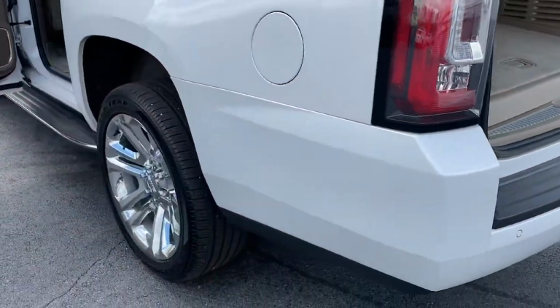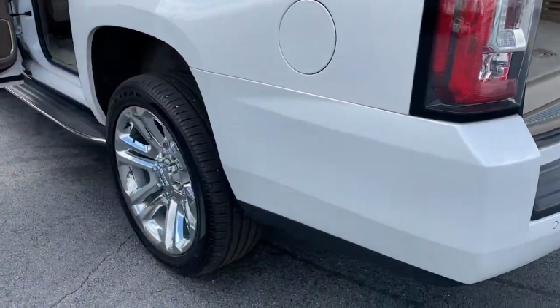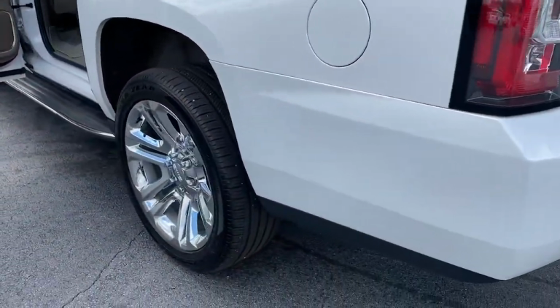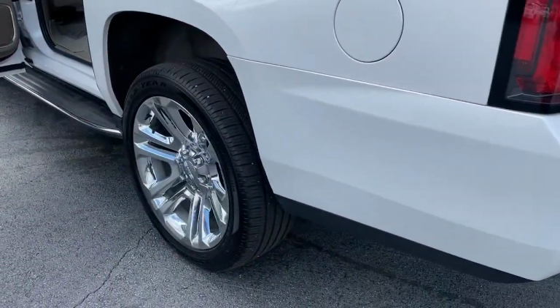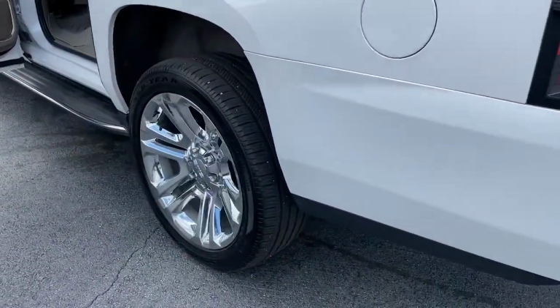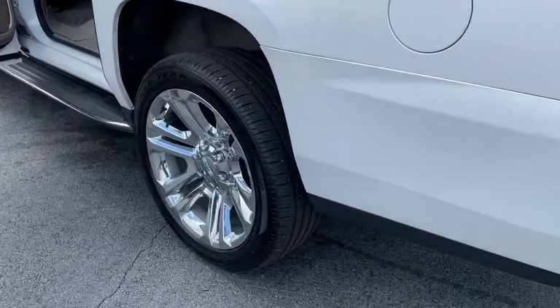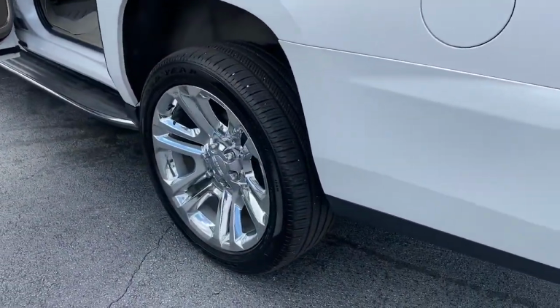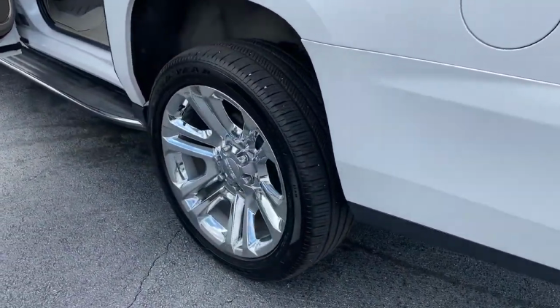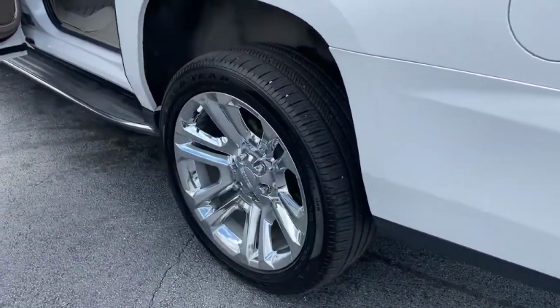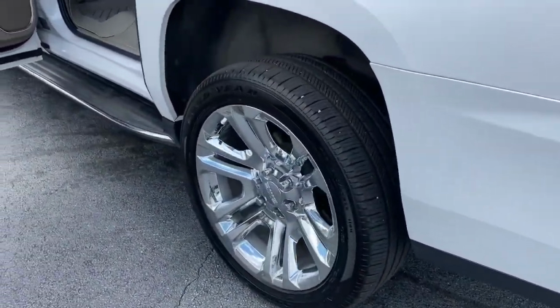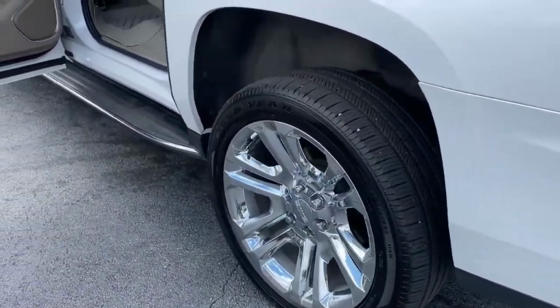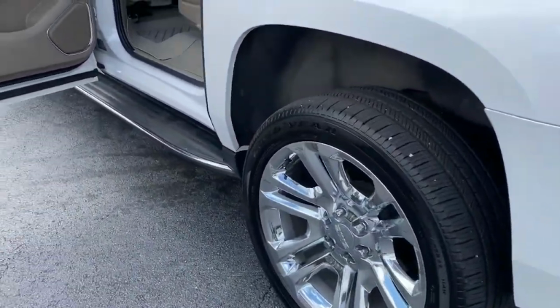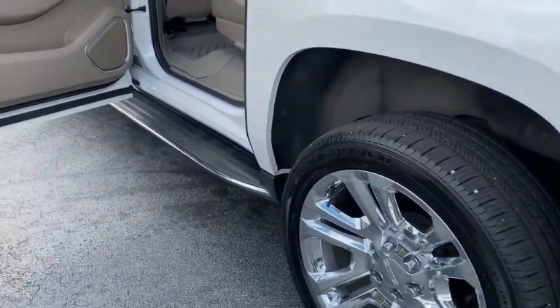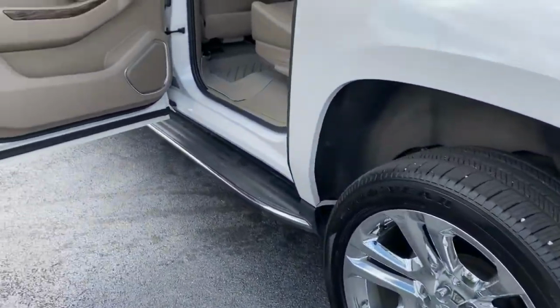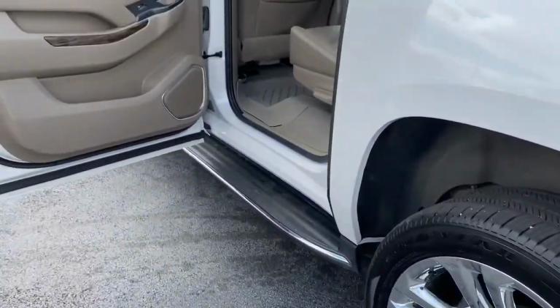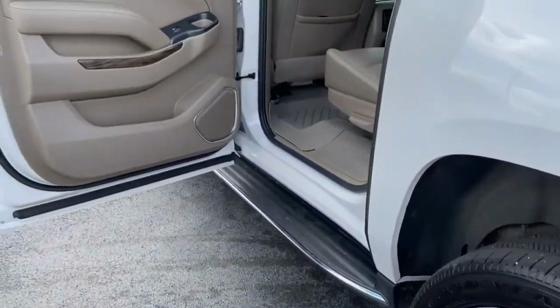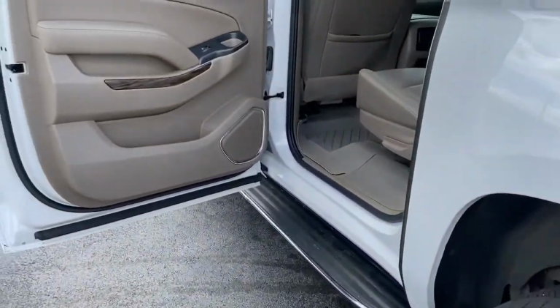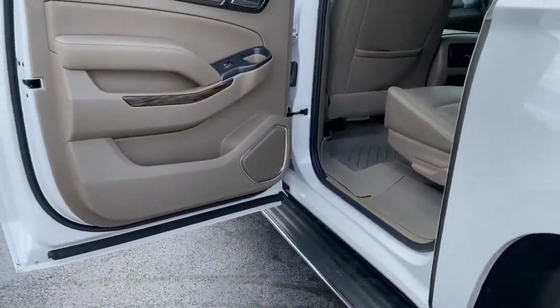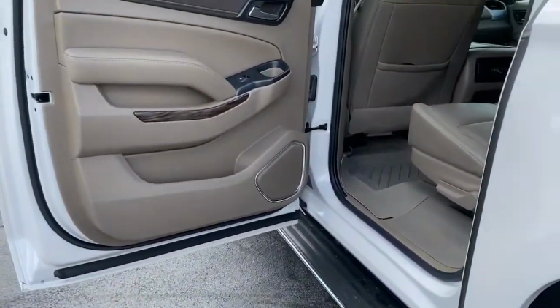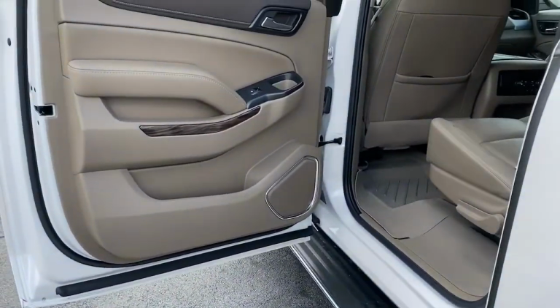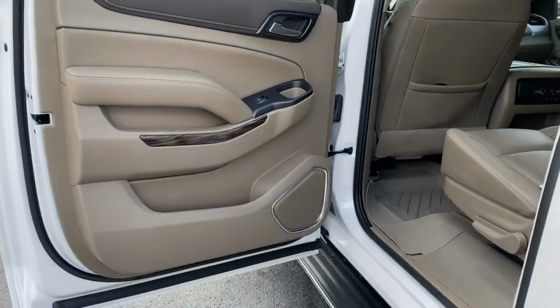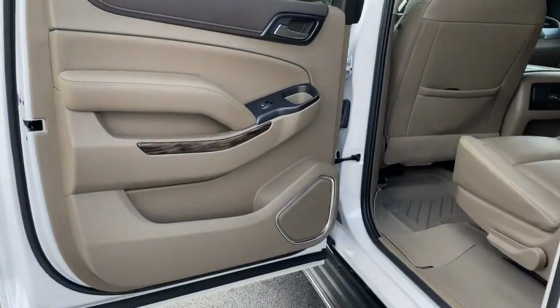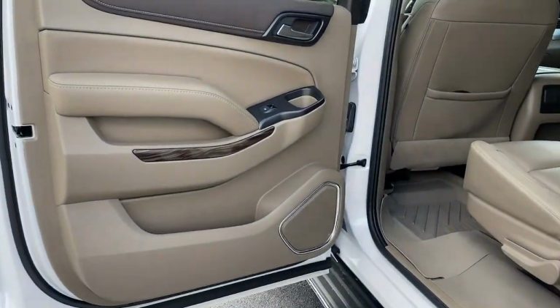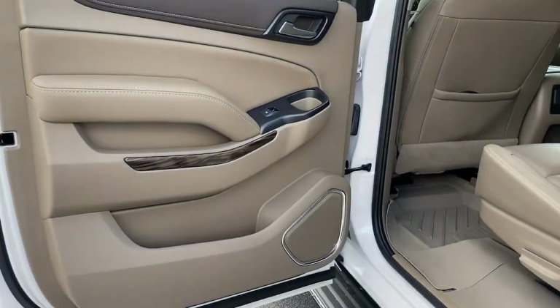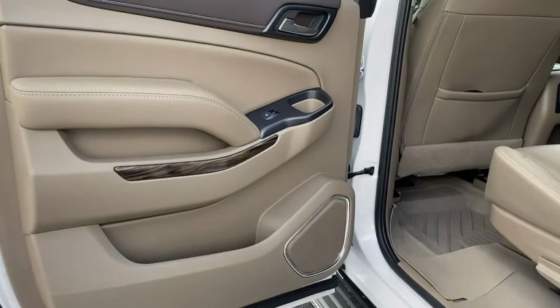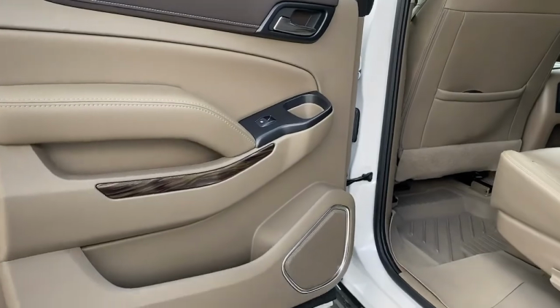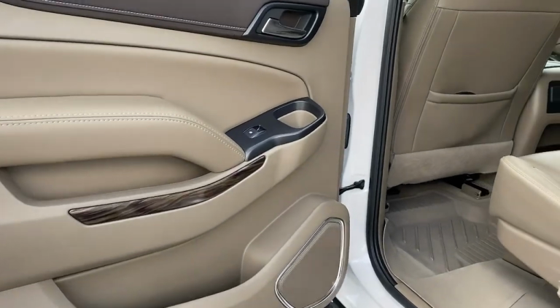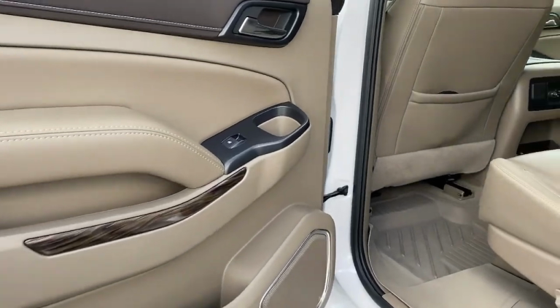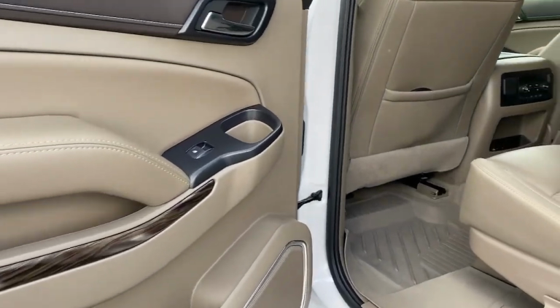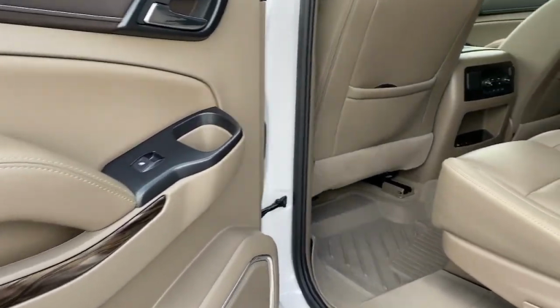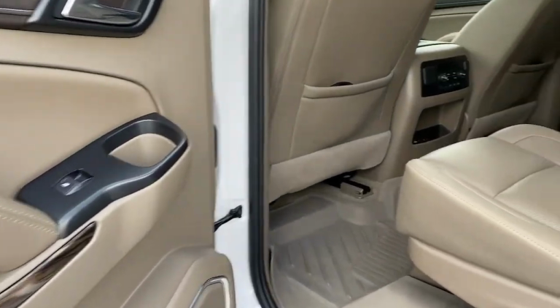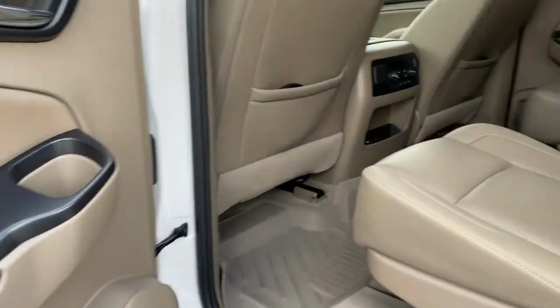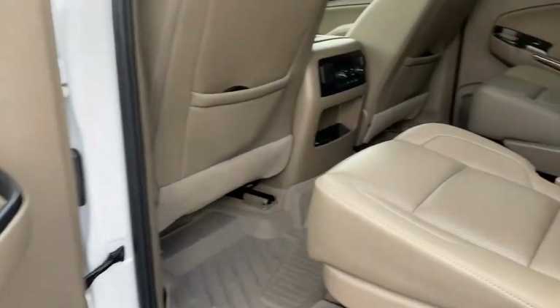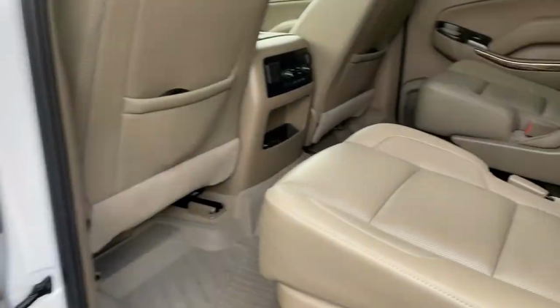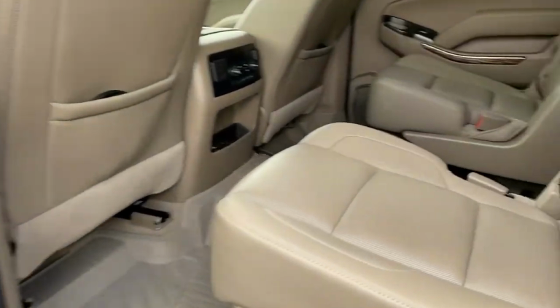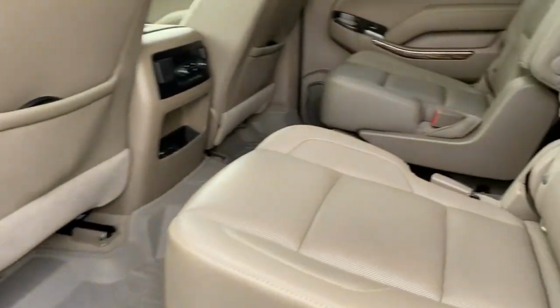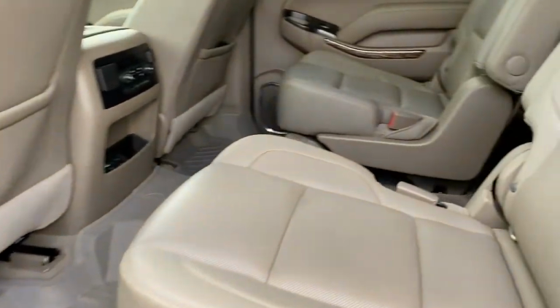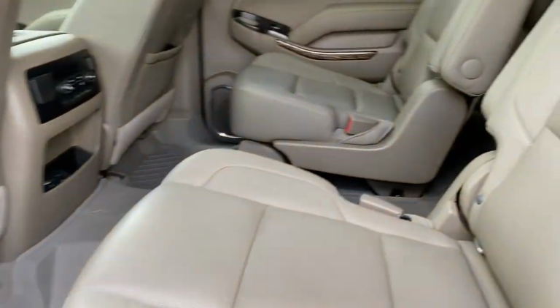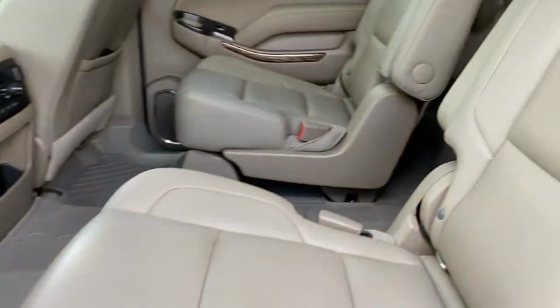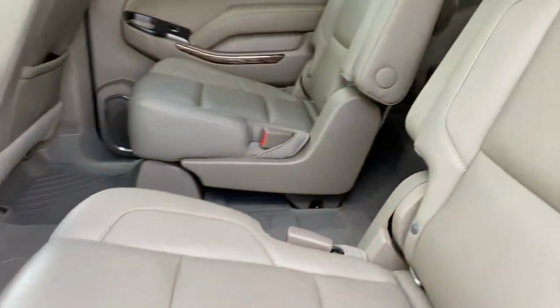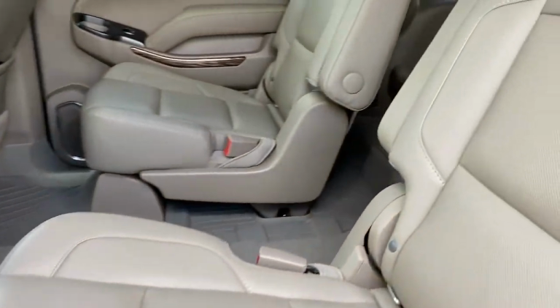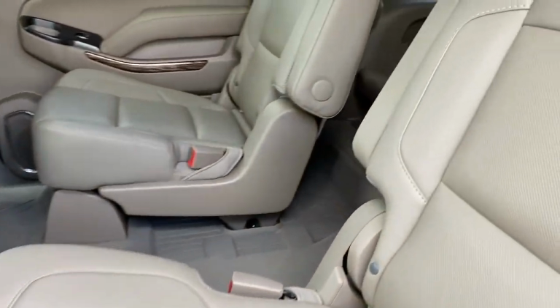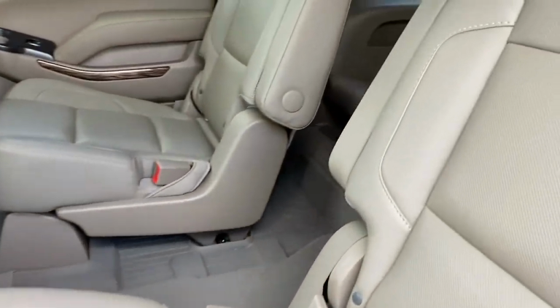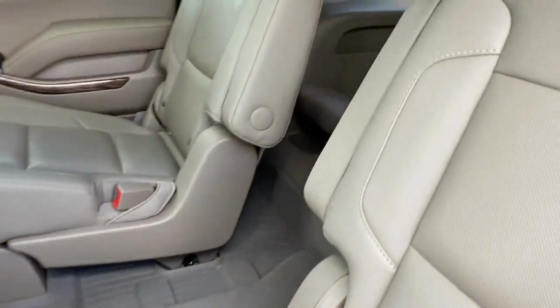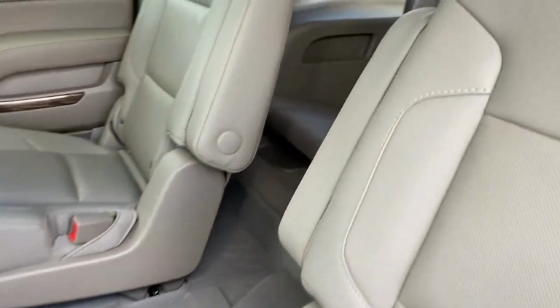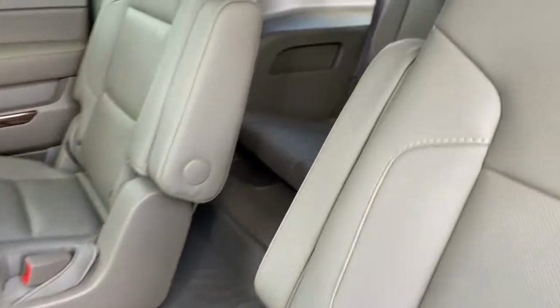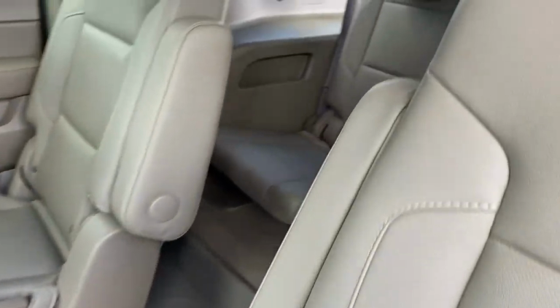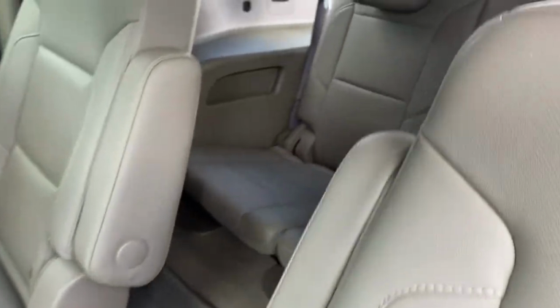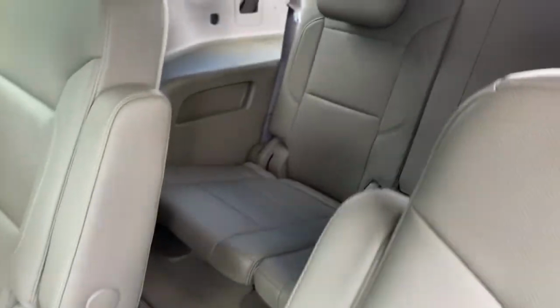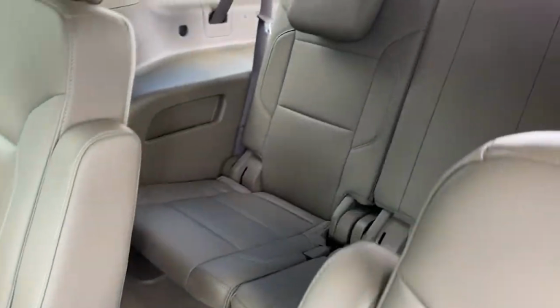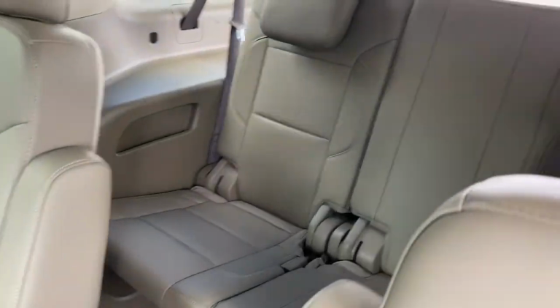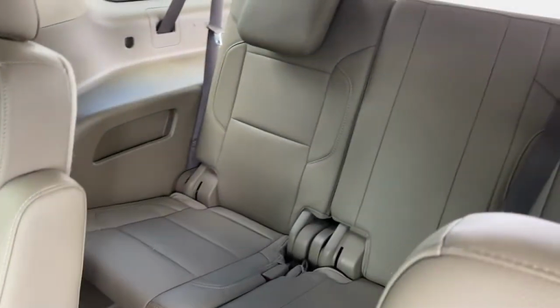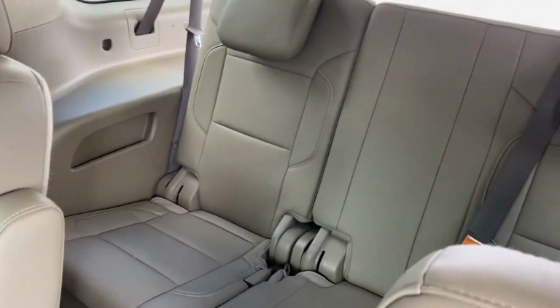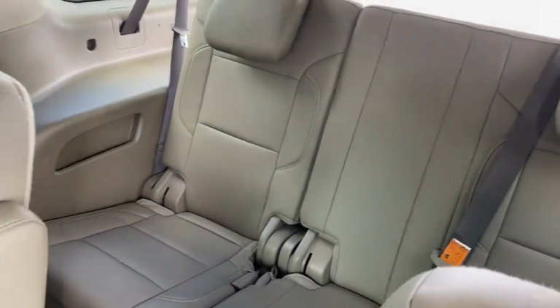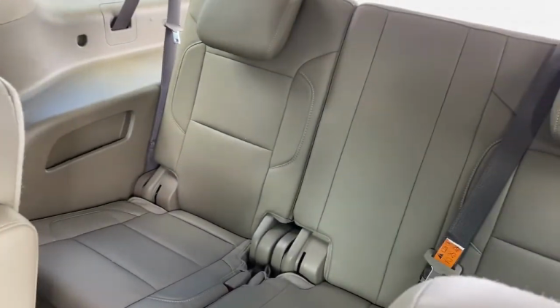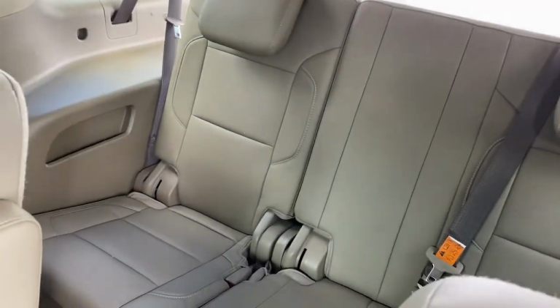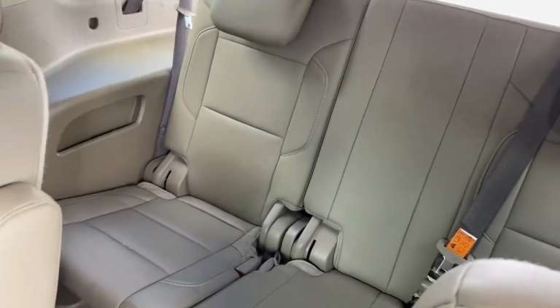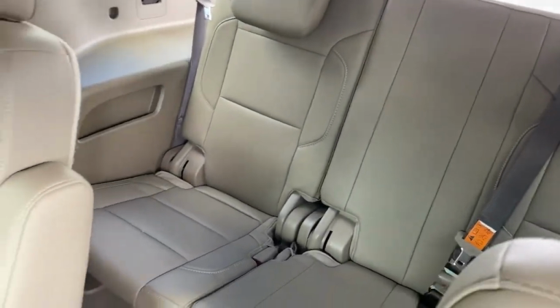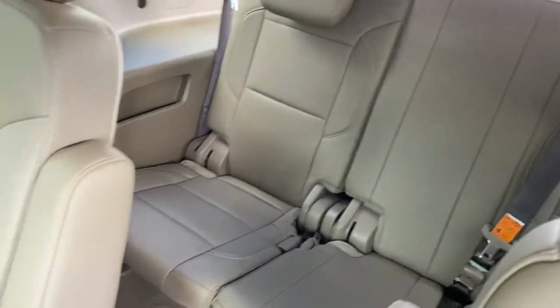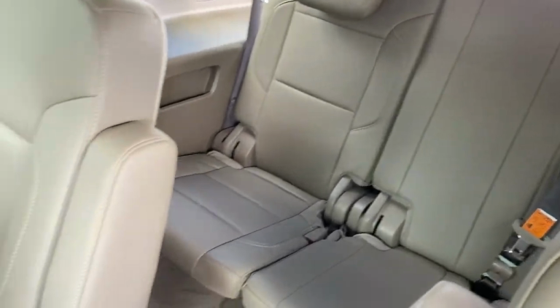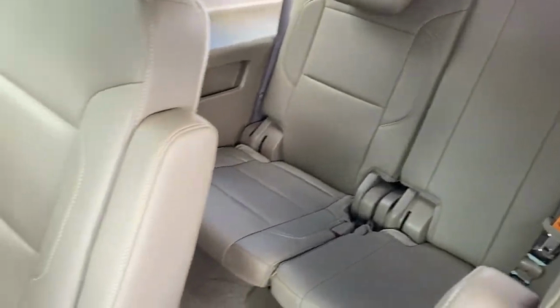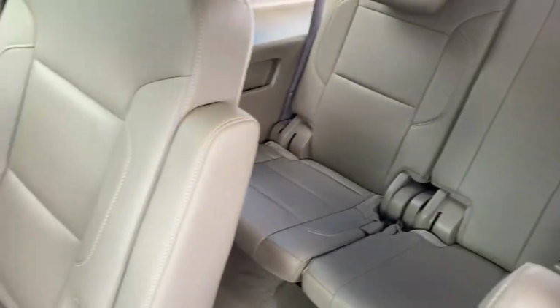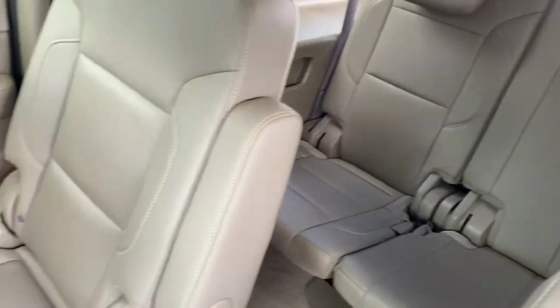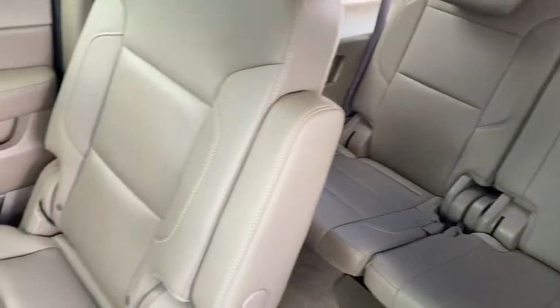Lane keeping assist, fog lamps, 4x4, electronic stability control, third row seat, and seat memory.